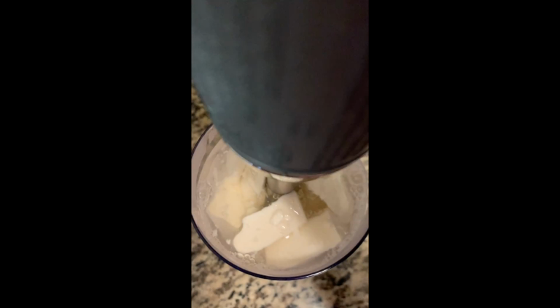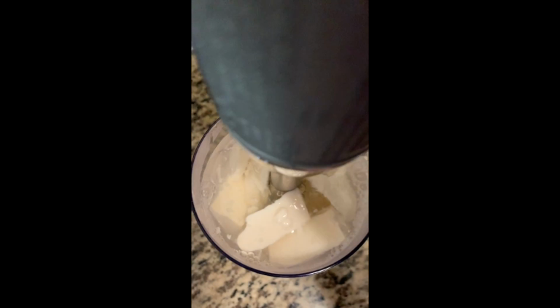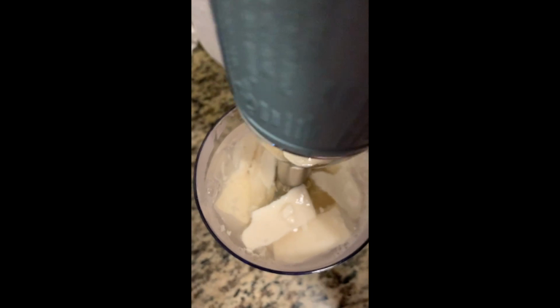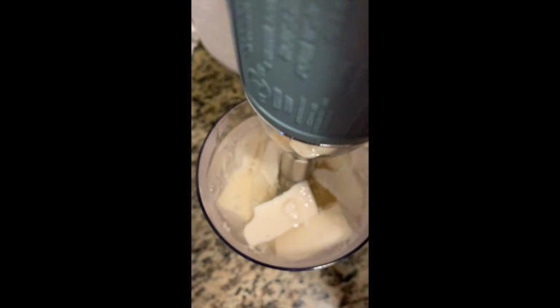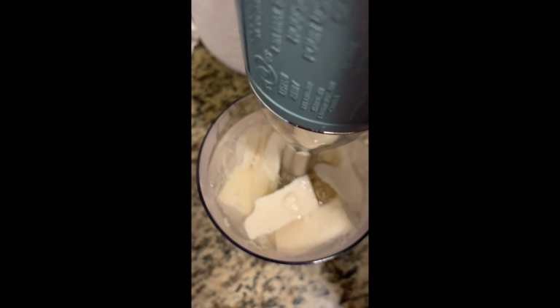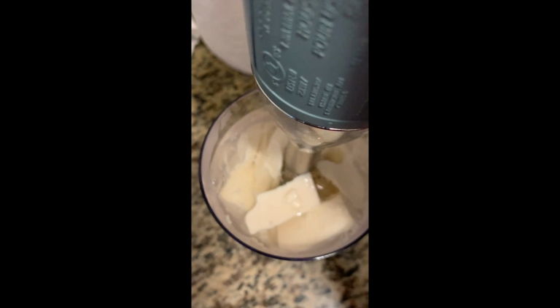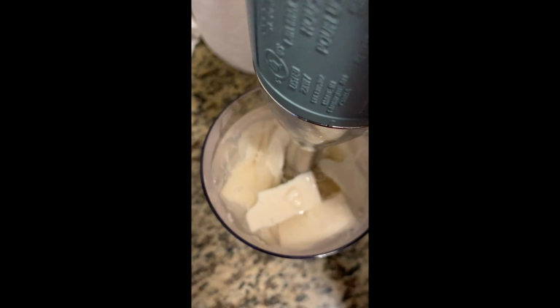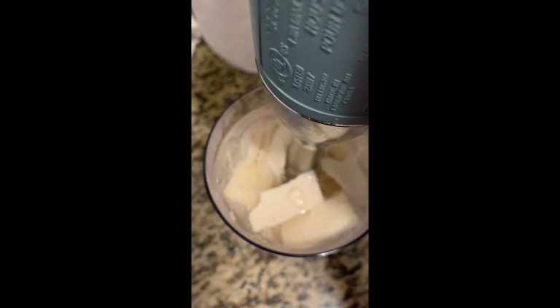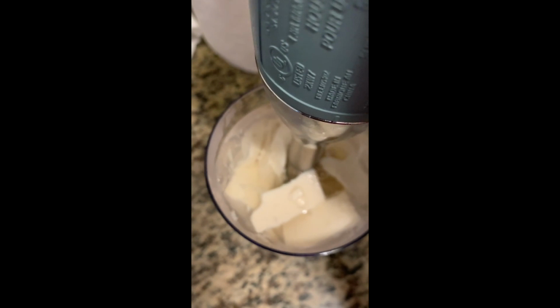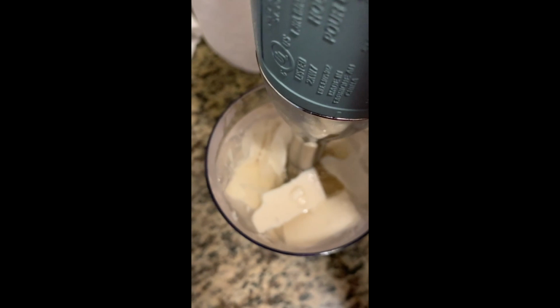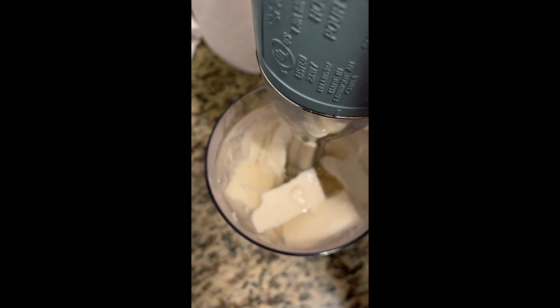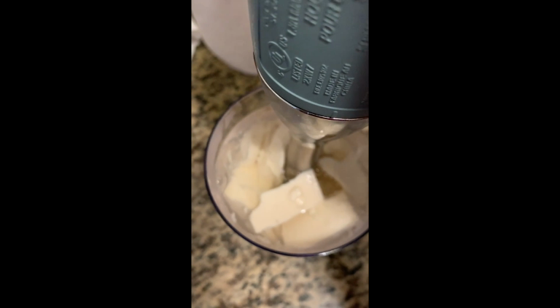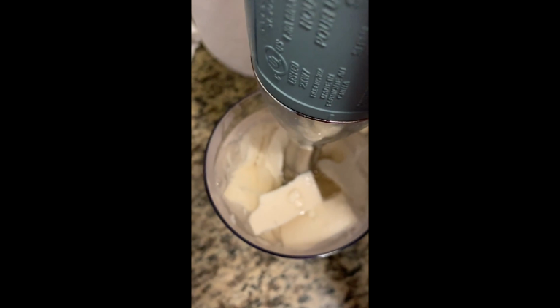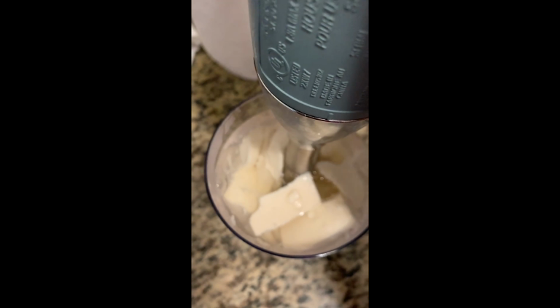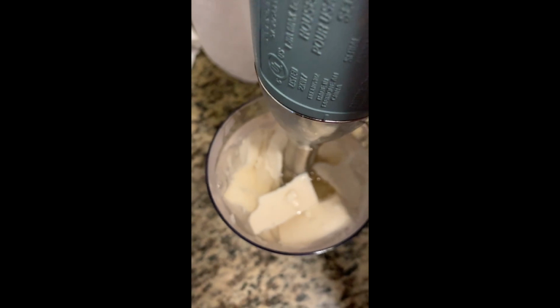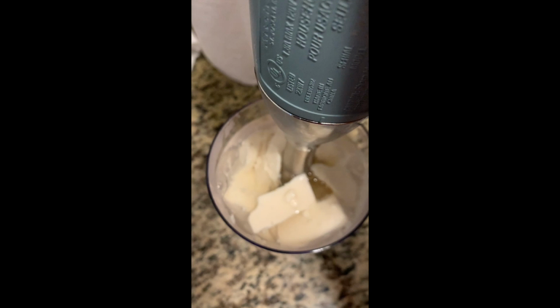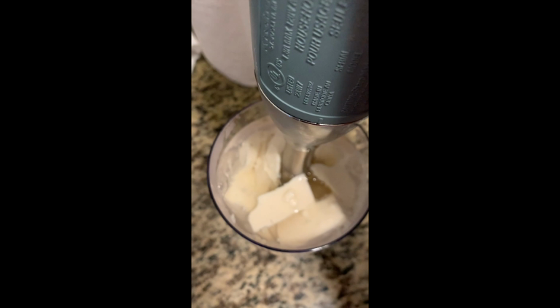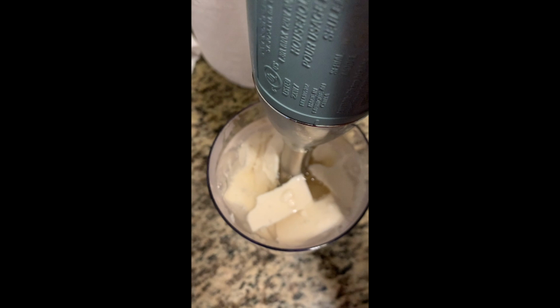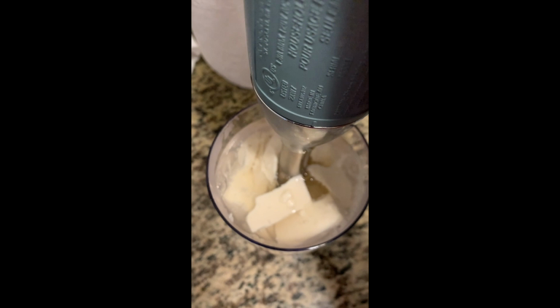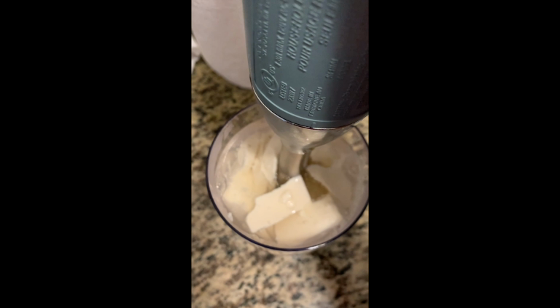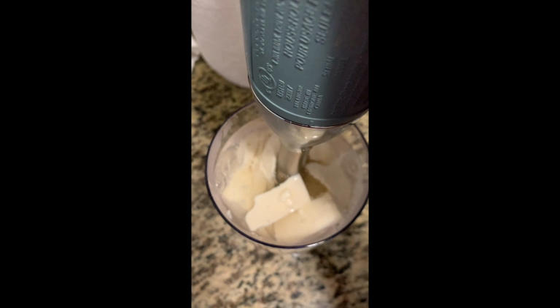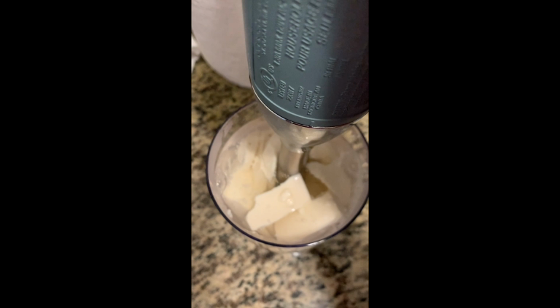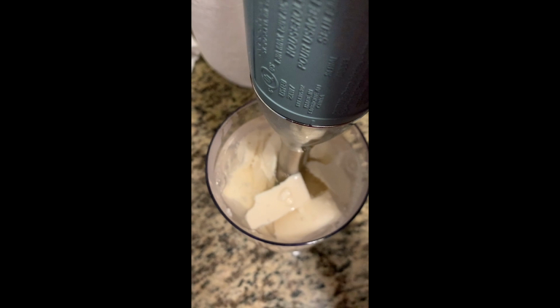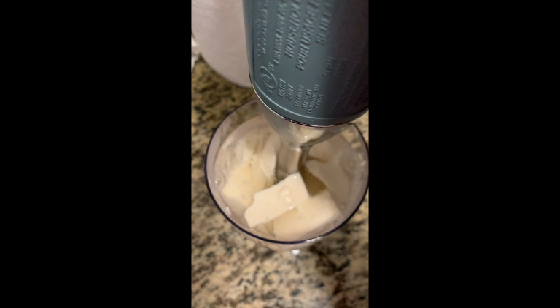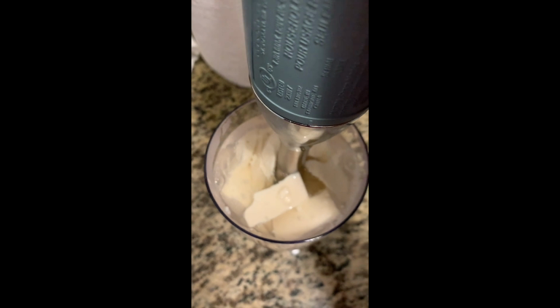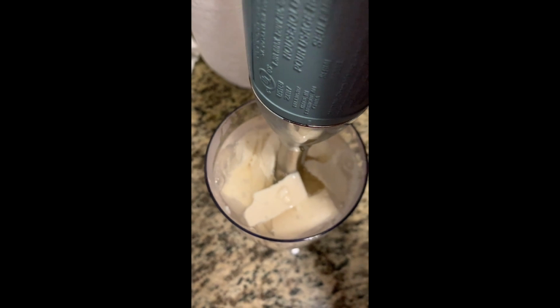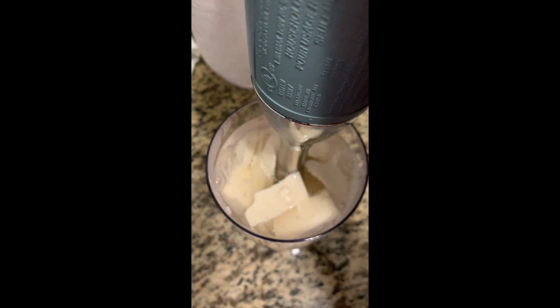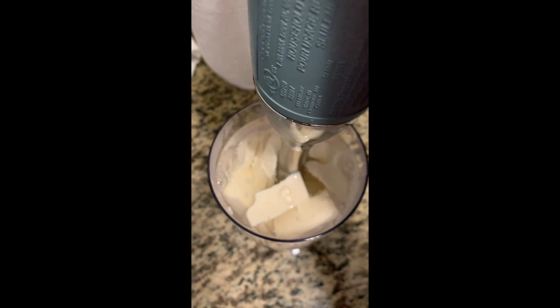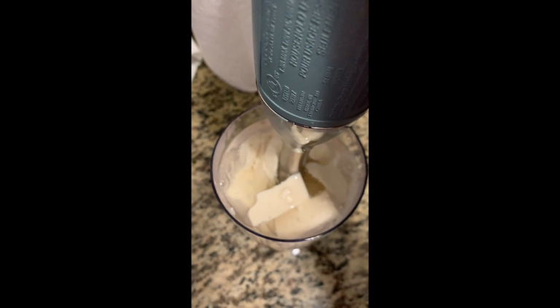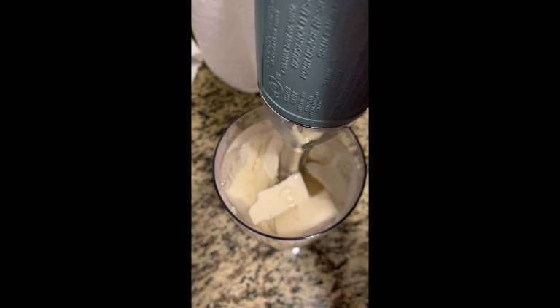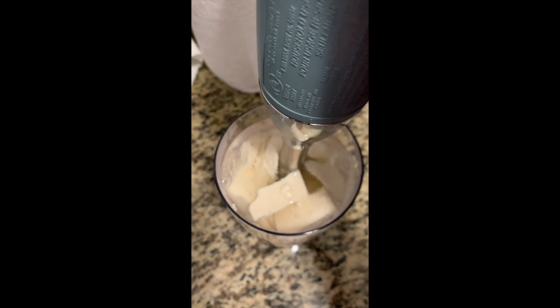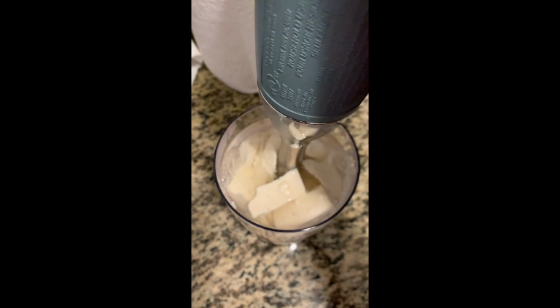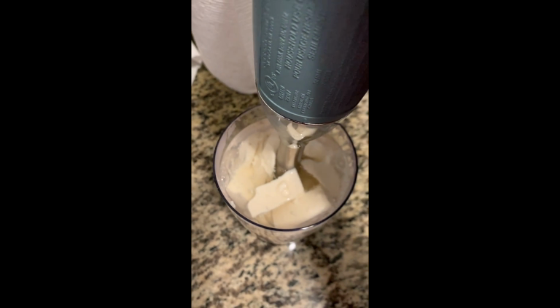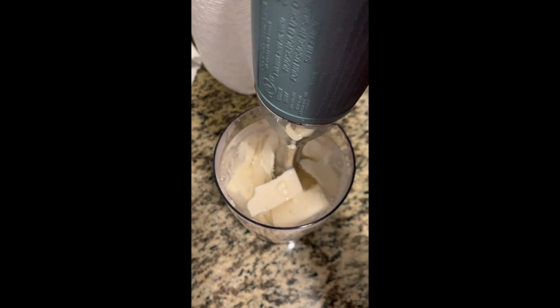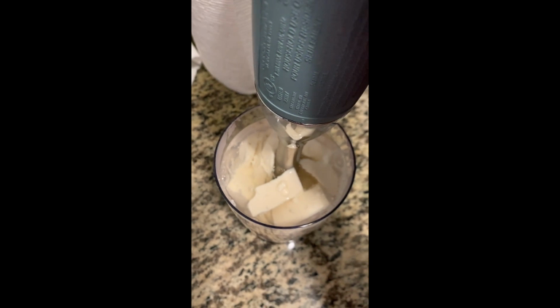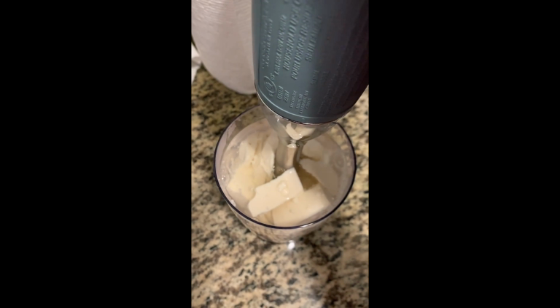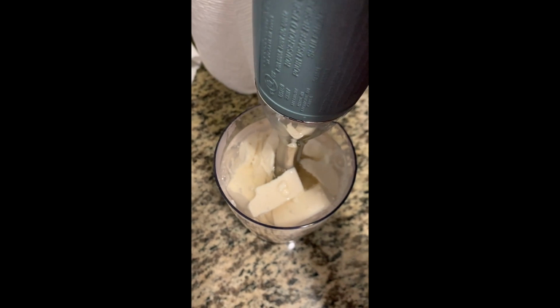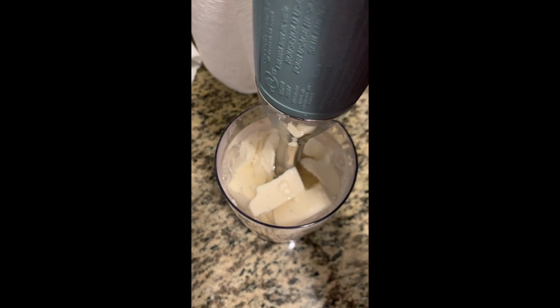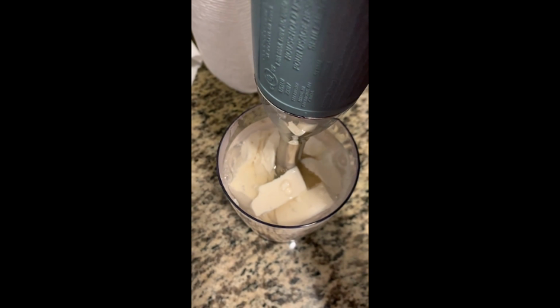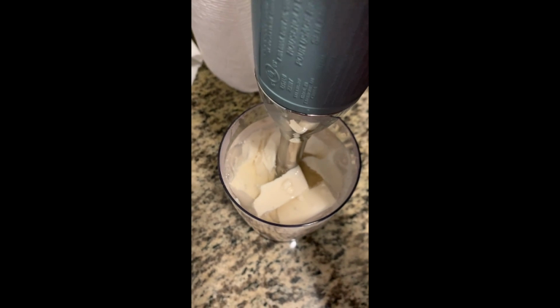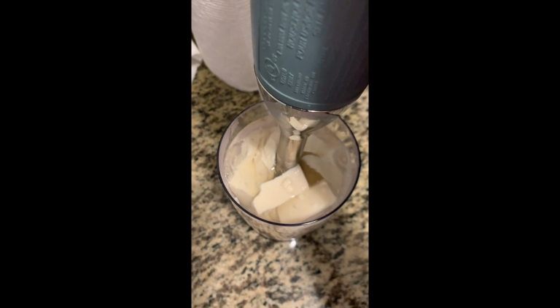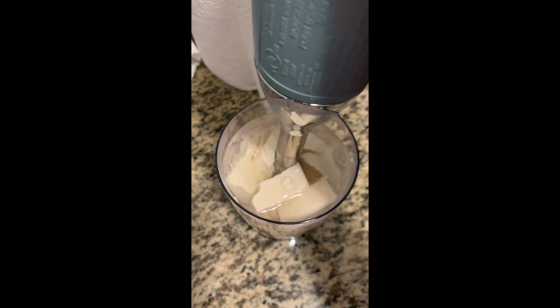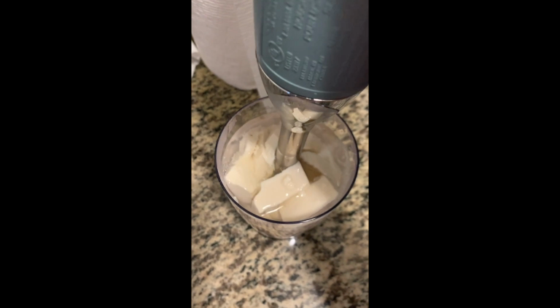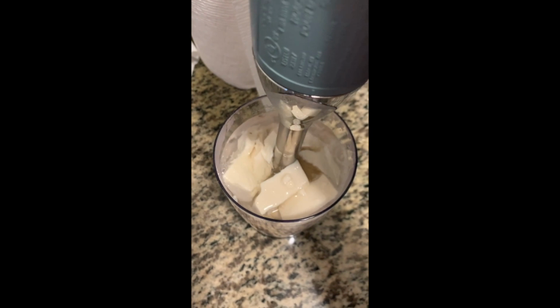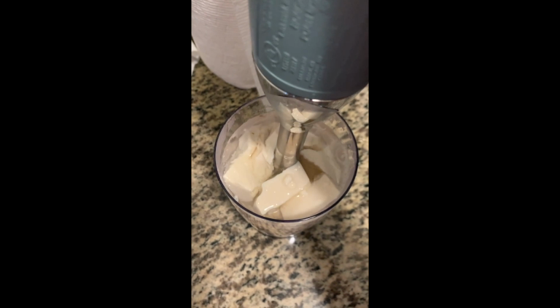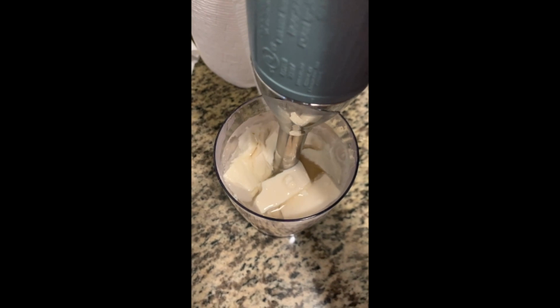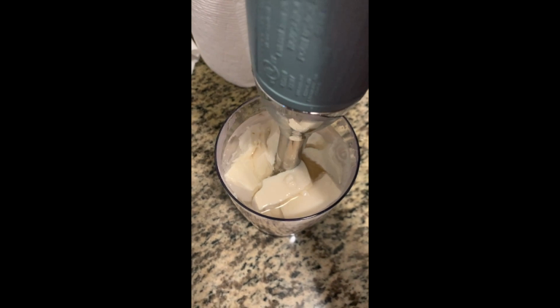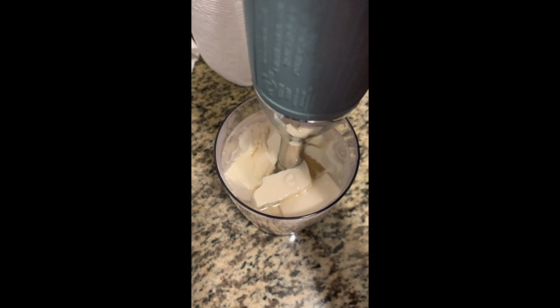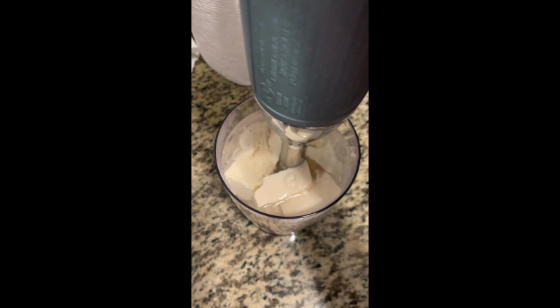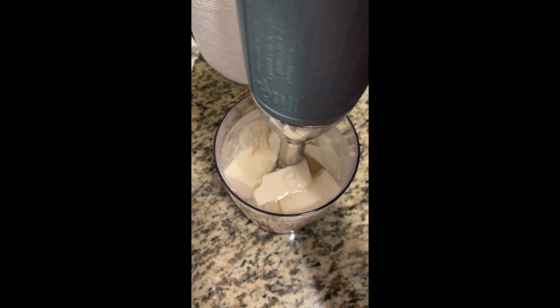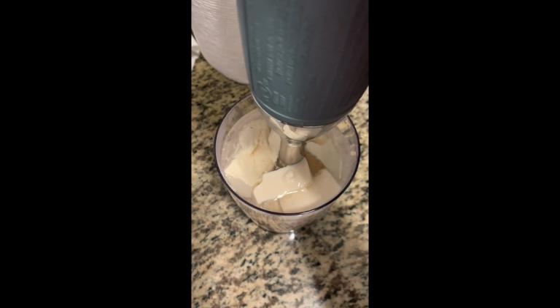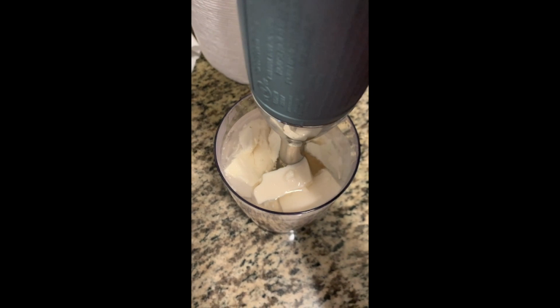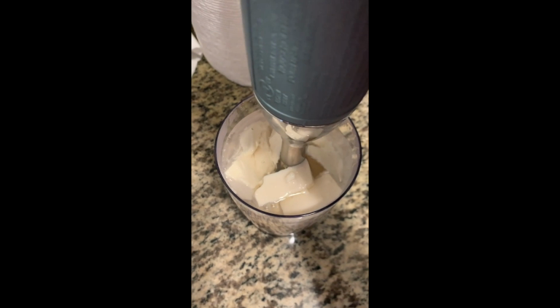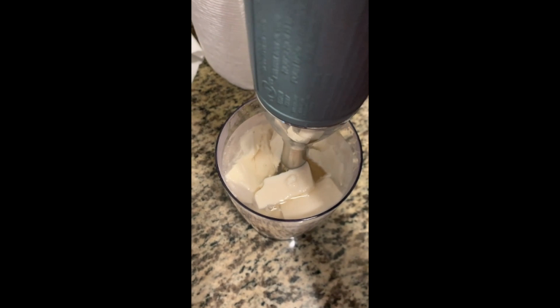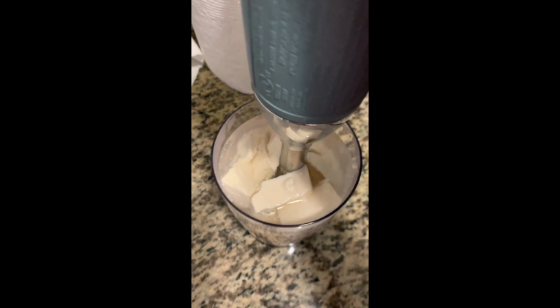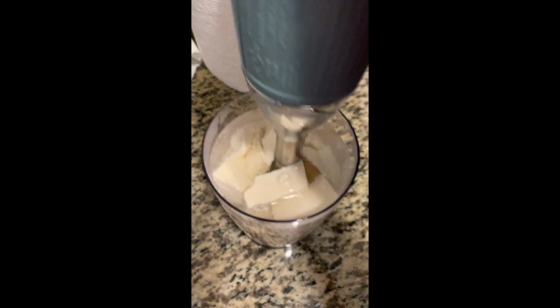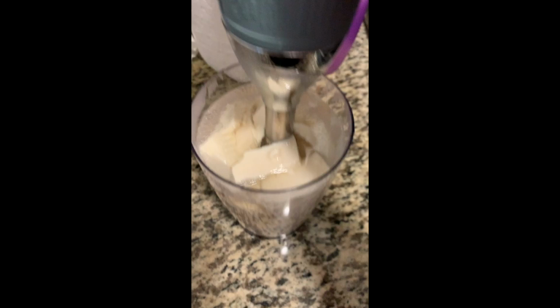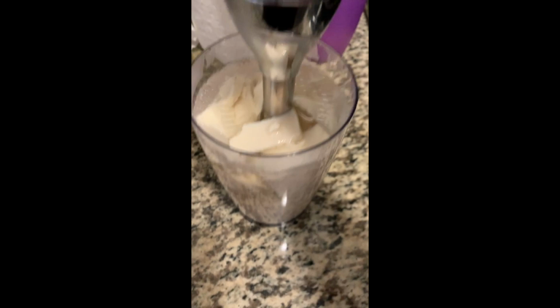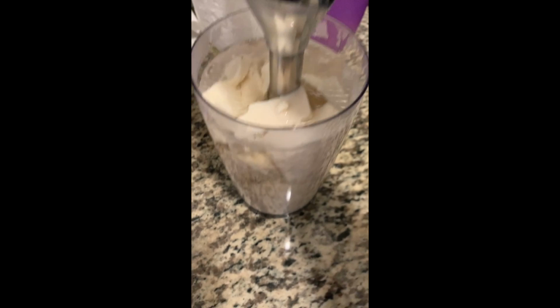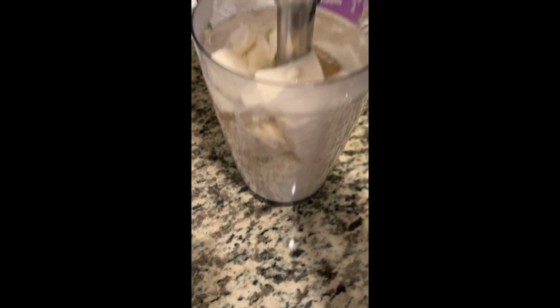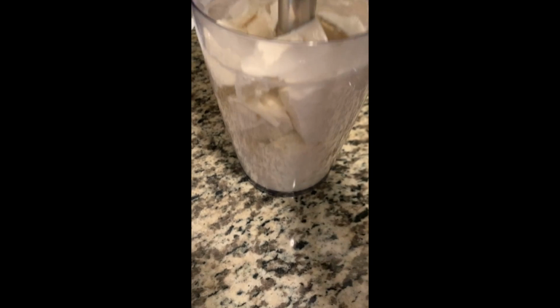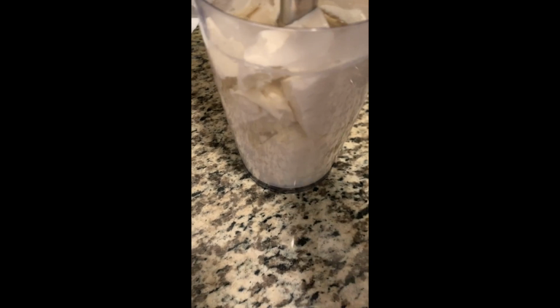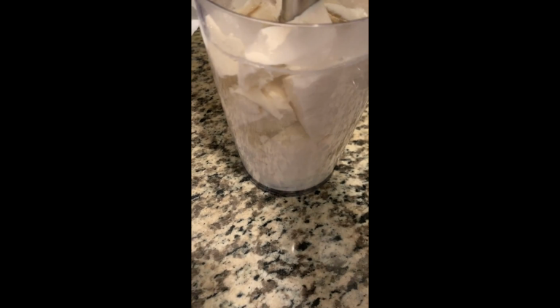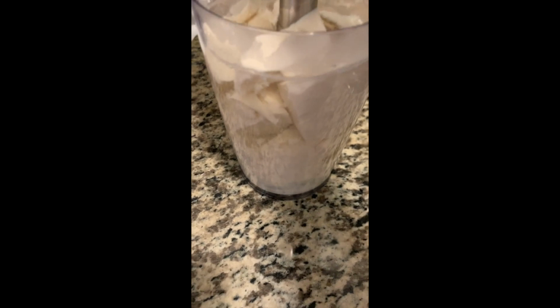Then make a tofu shake with regular water or the kombu water. Either way, it tastes good.